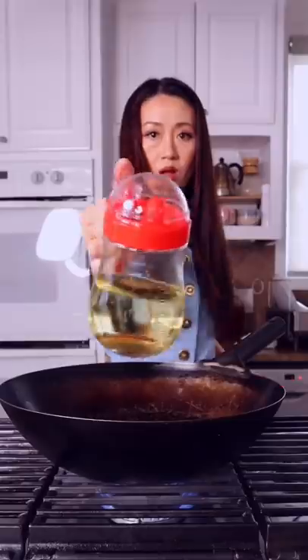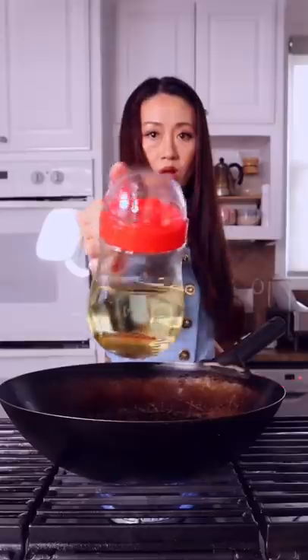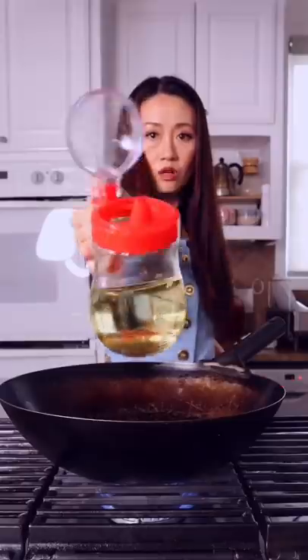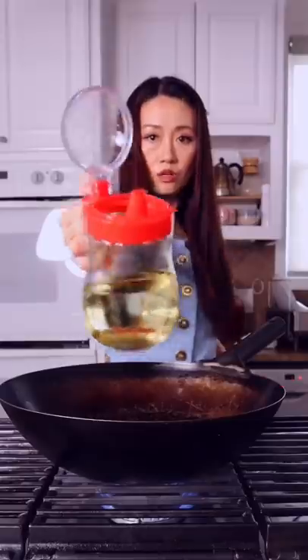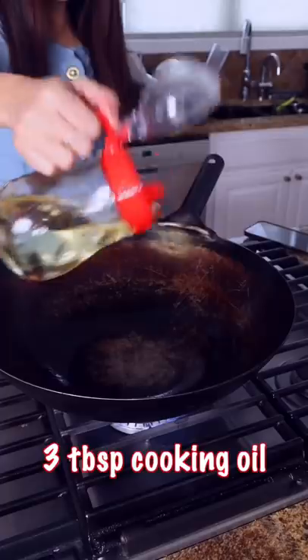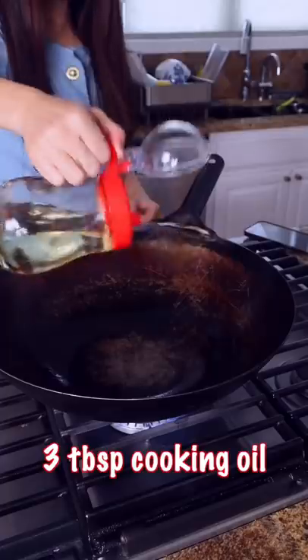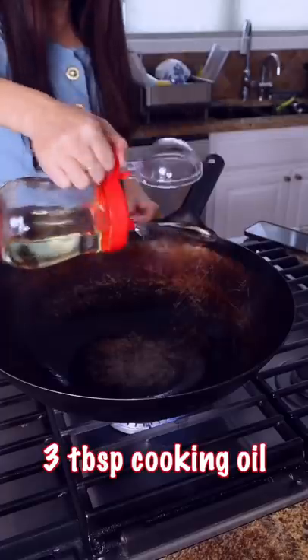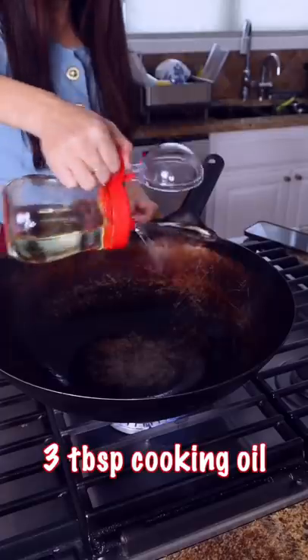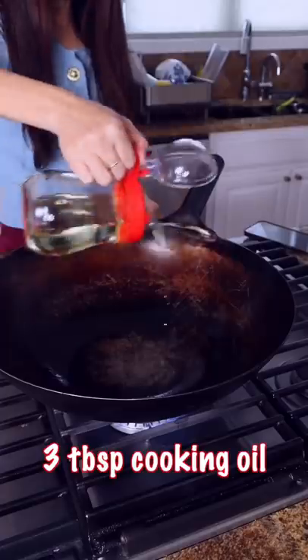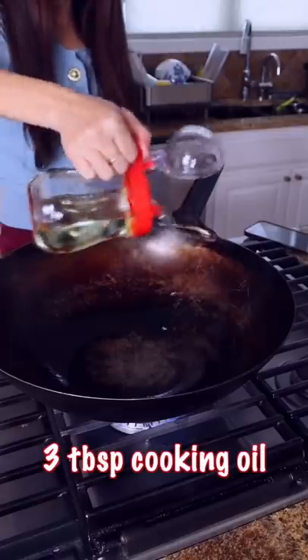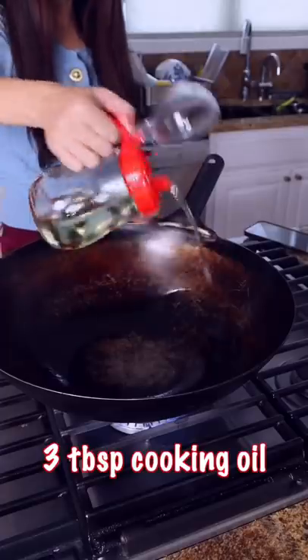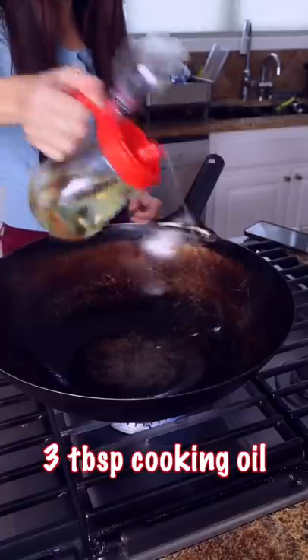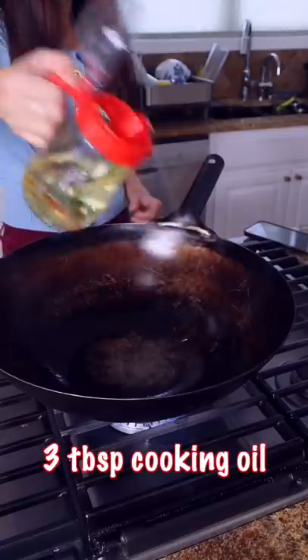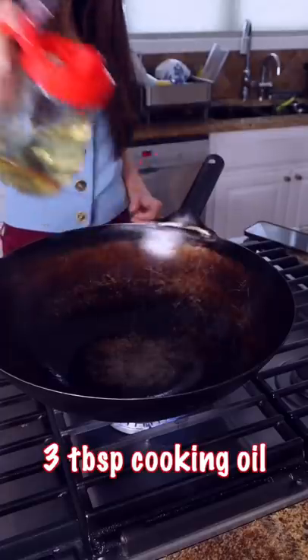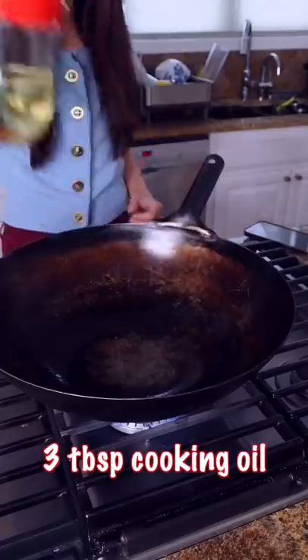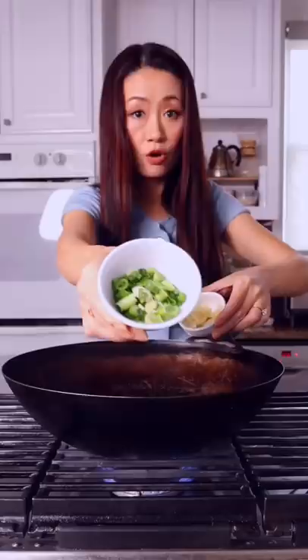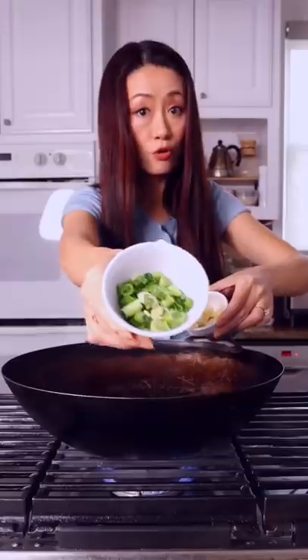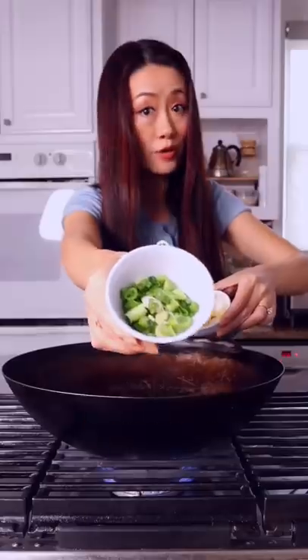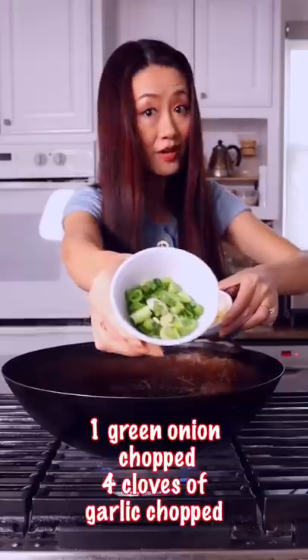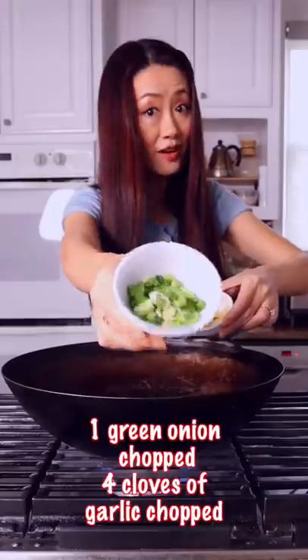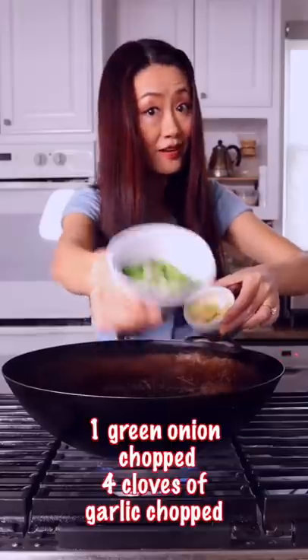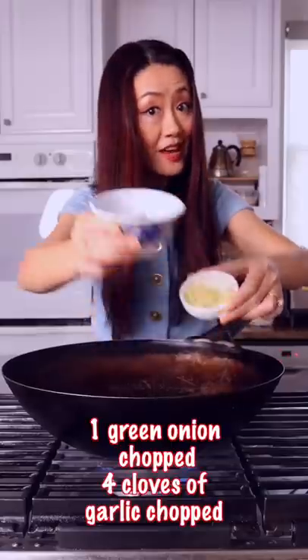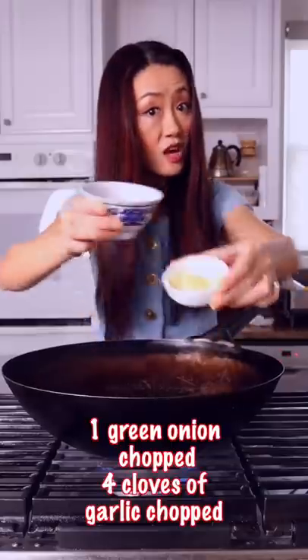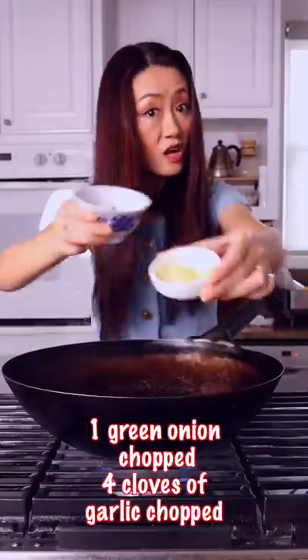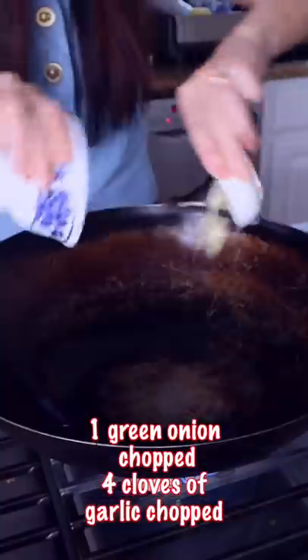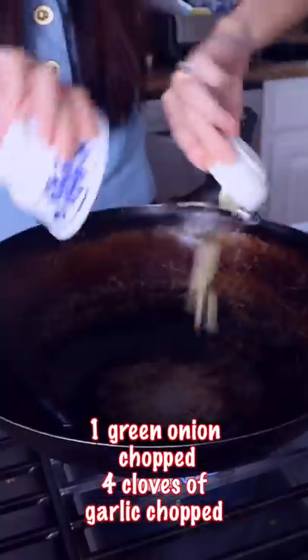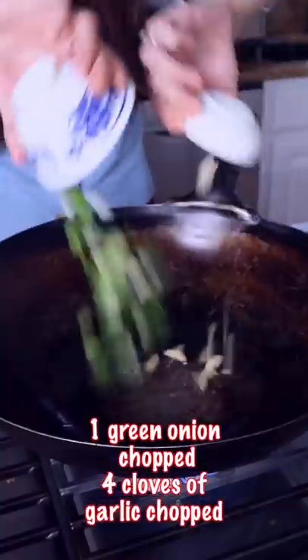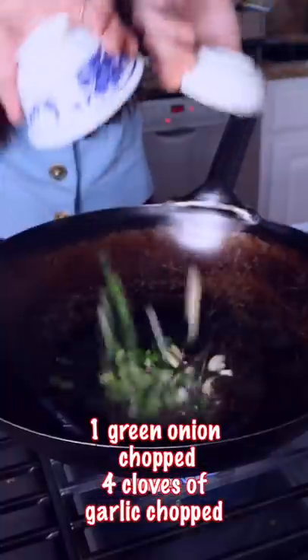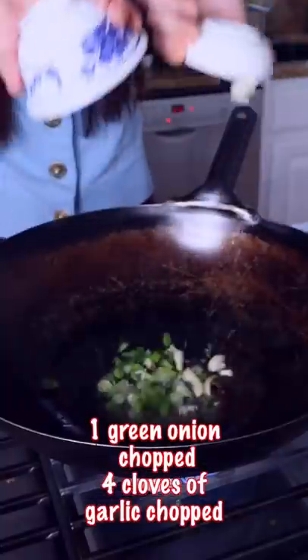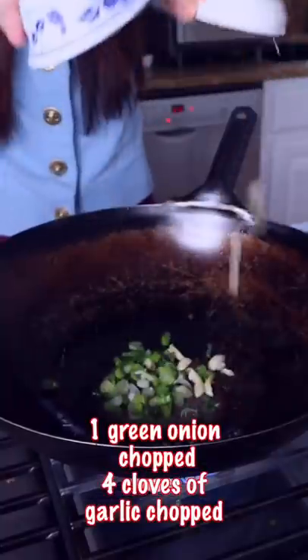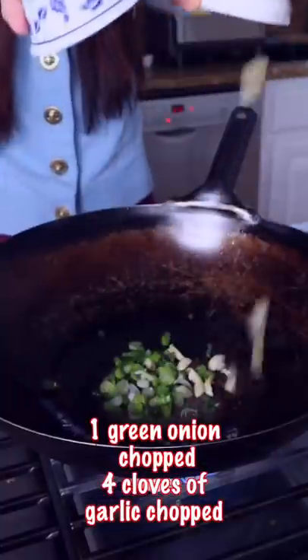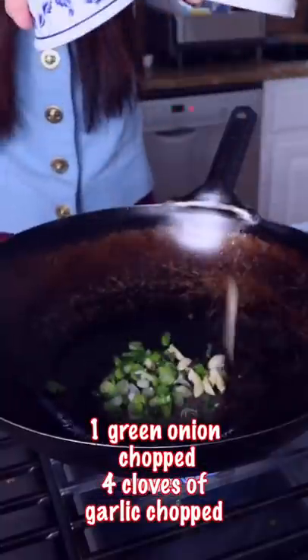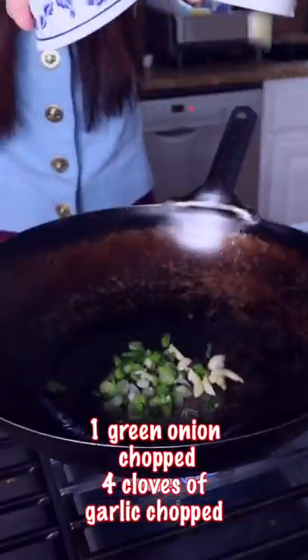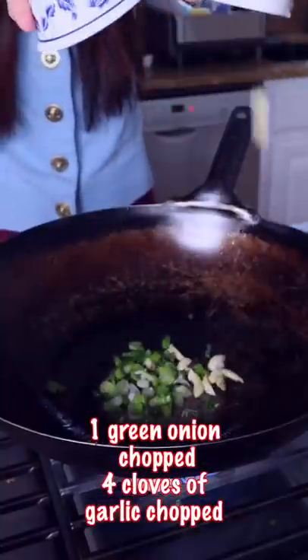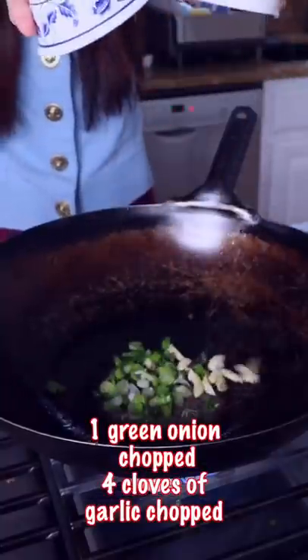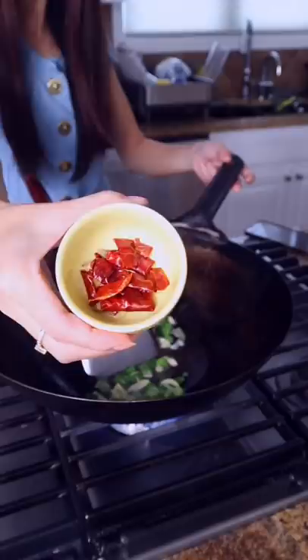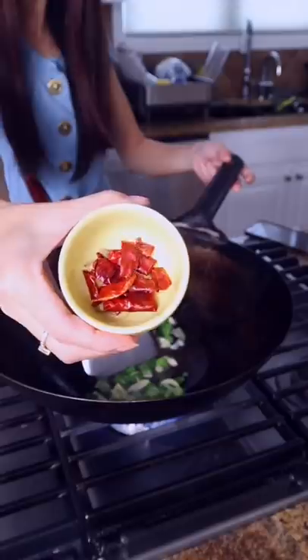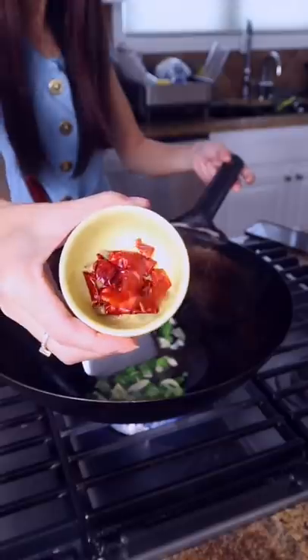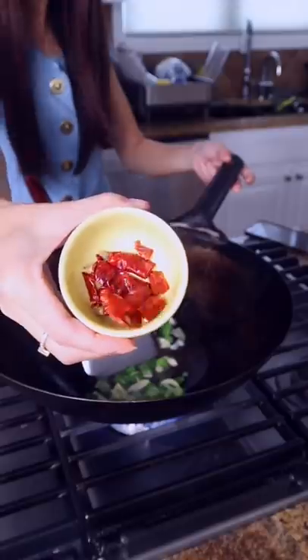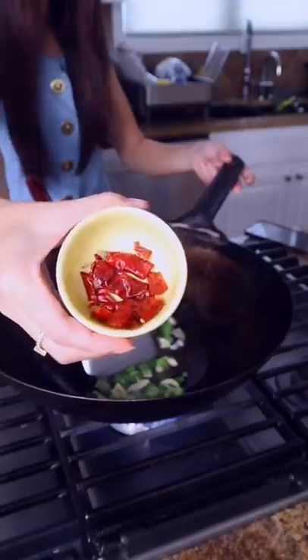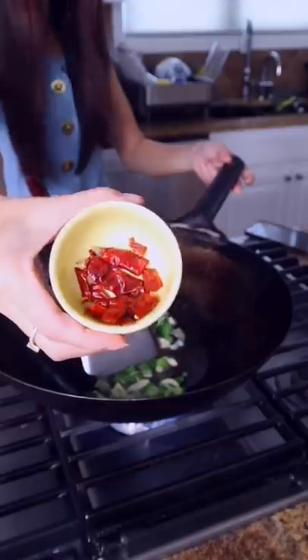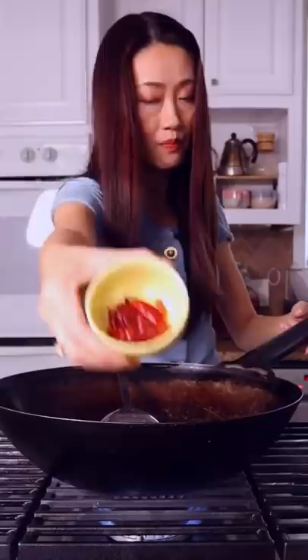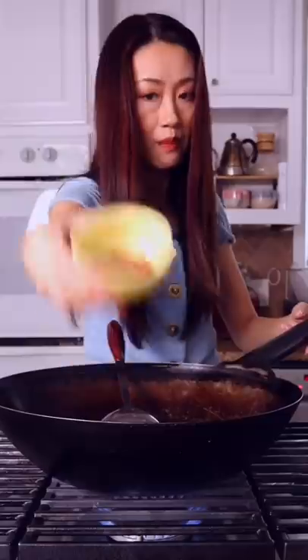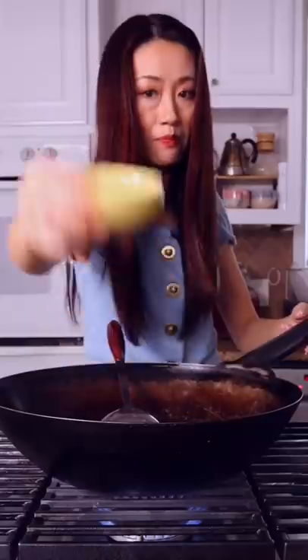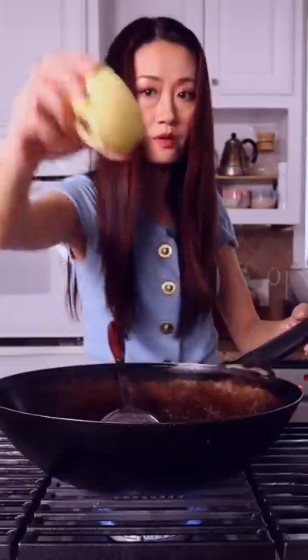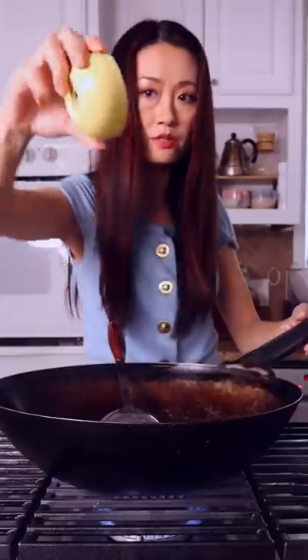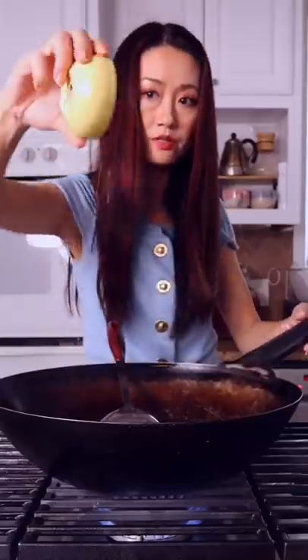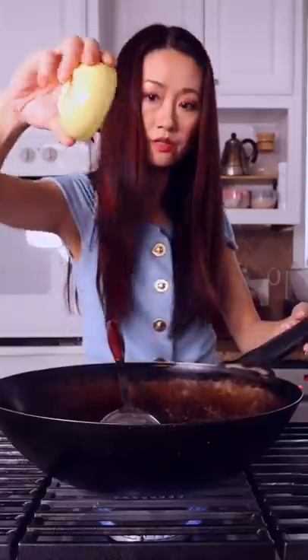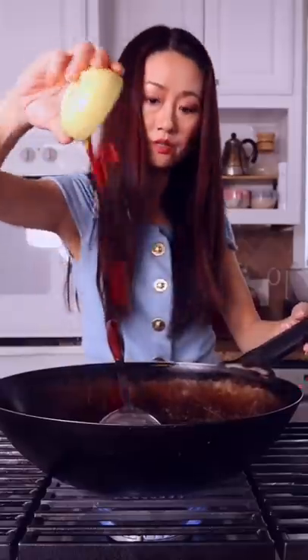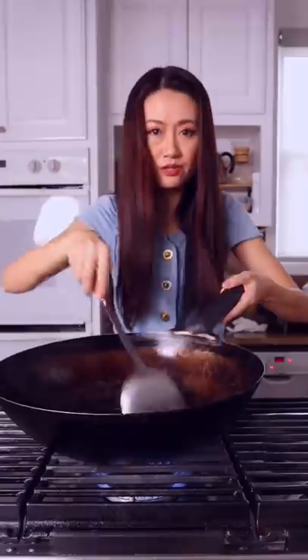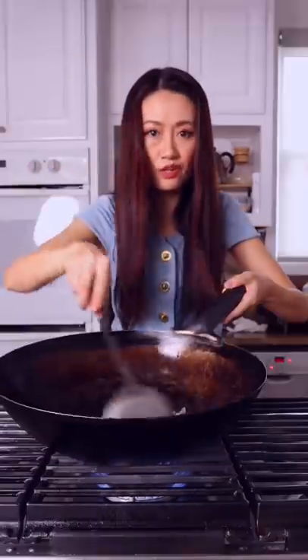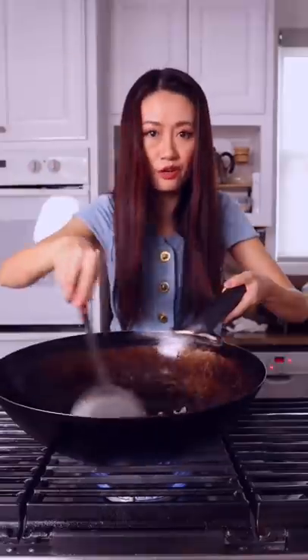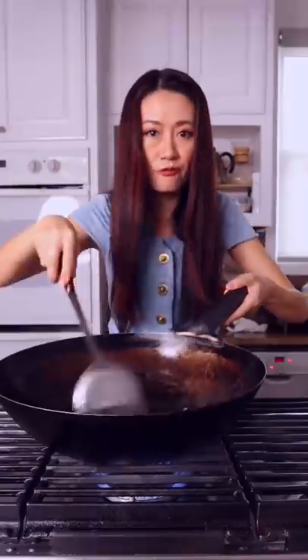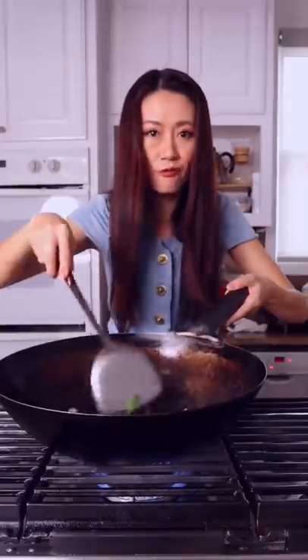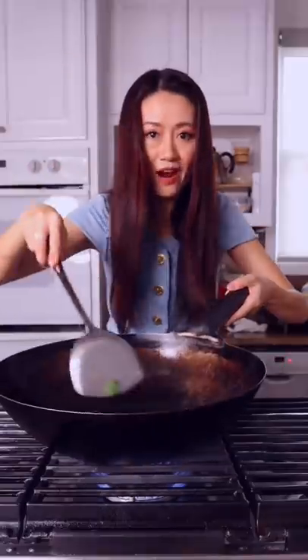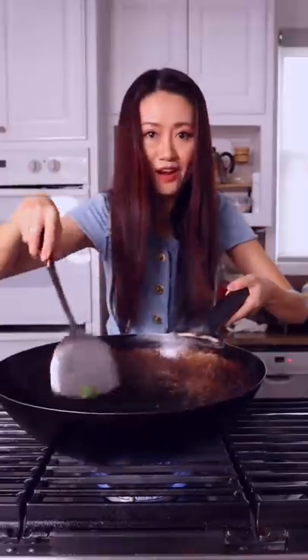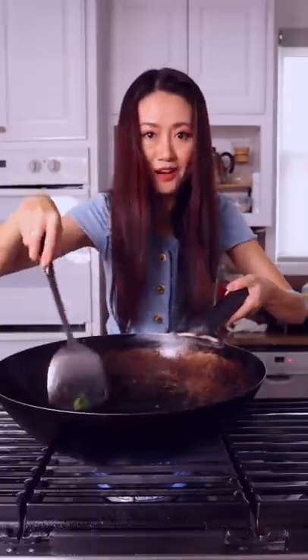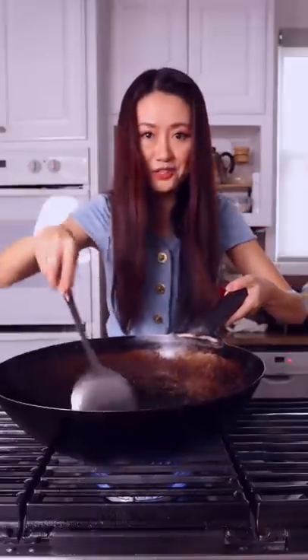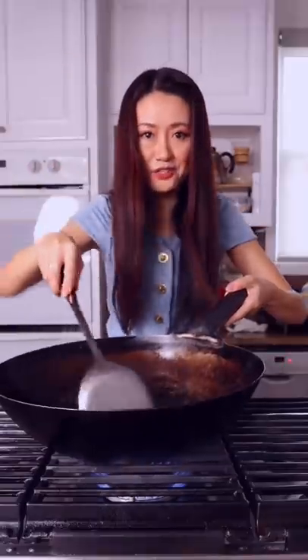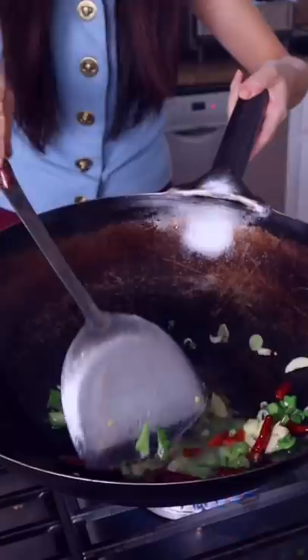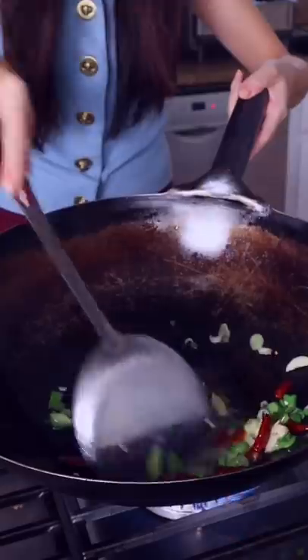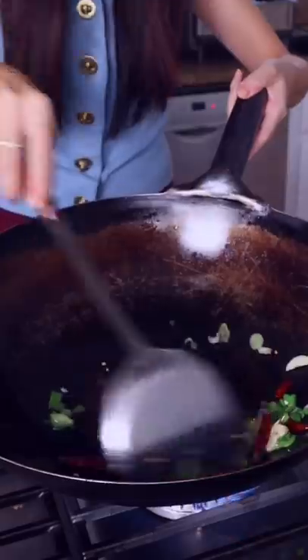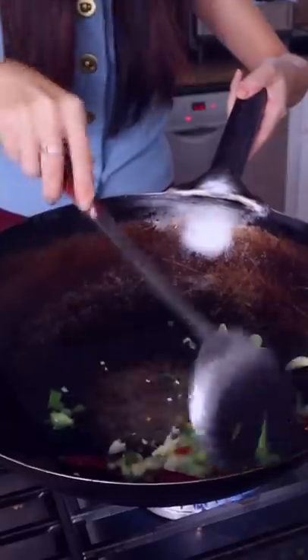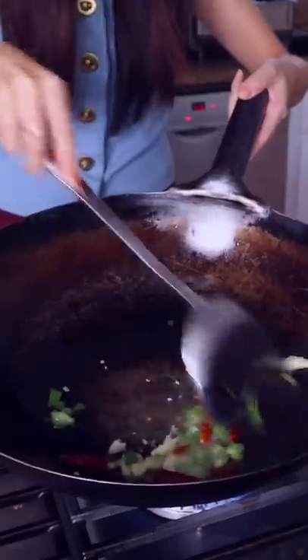Cooking oil, green onion and garlic, dried chili peppers. Stir fry until fragrant.